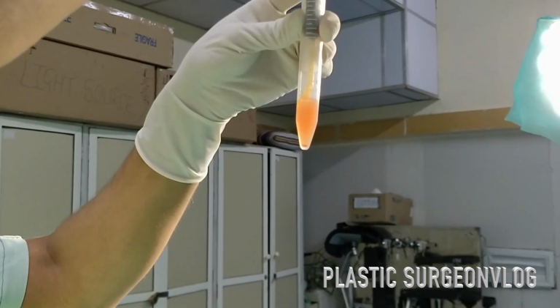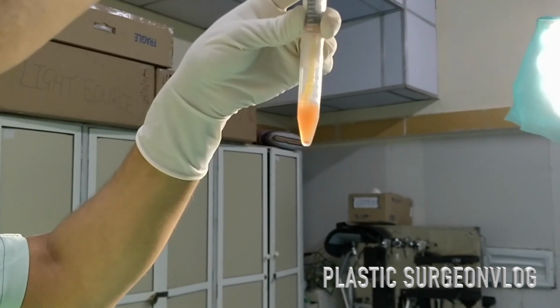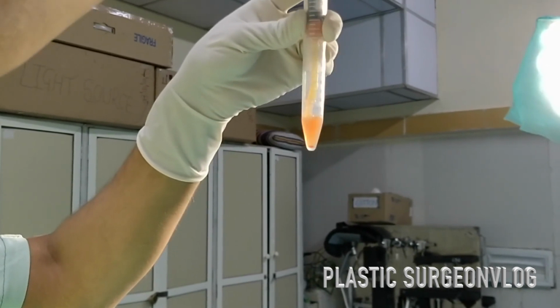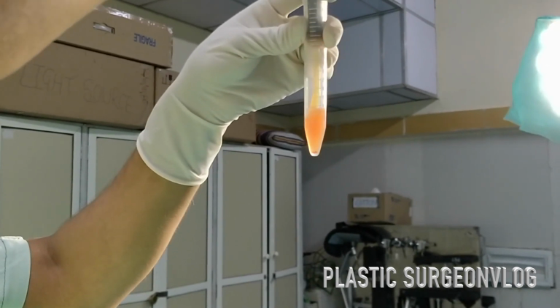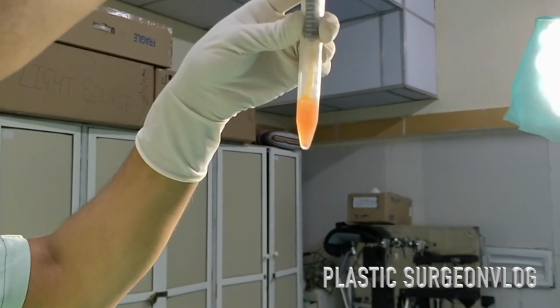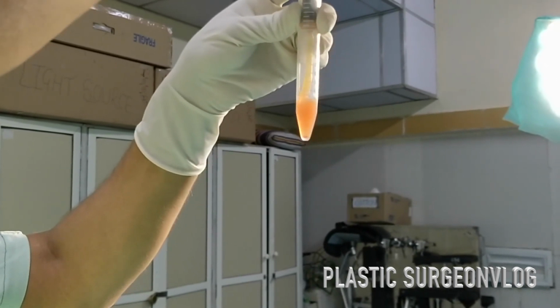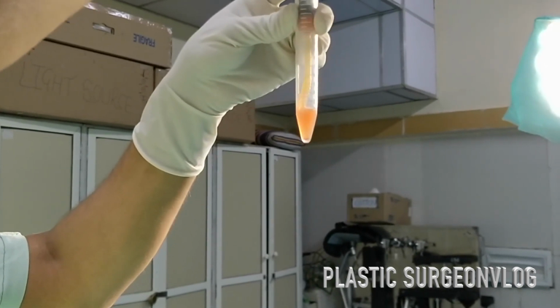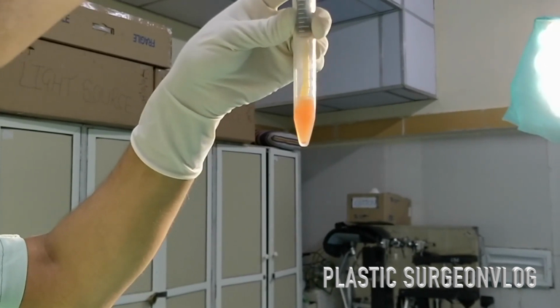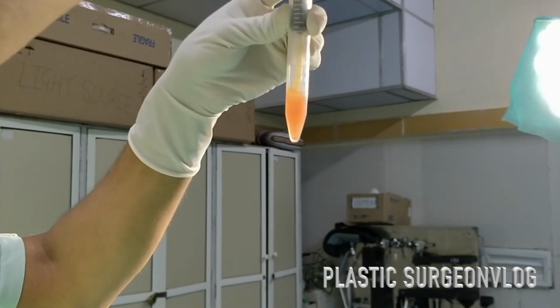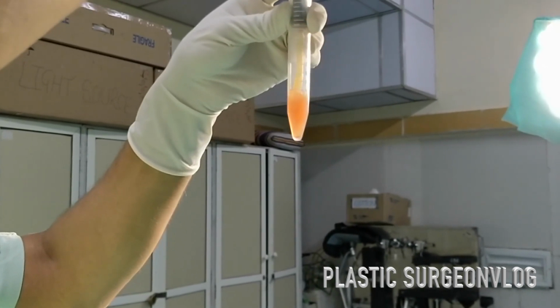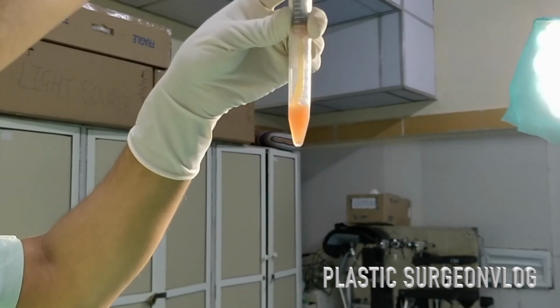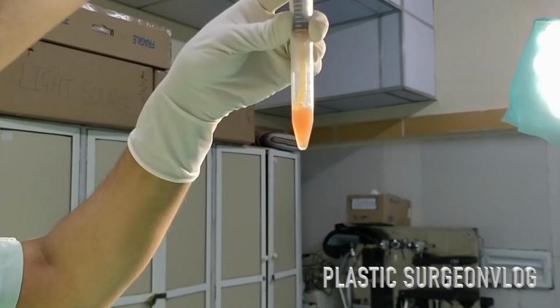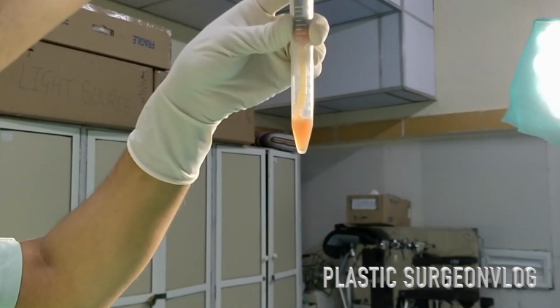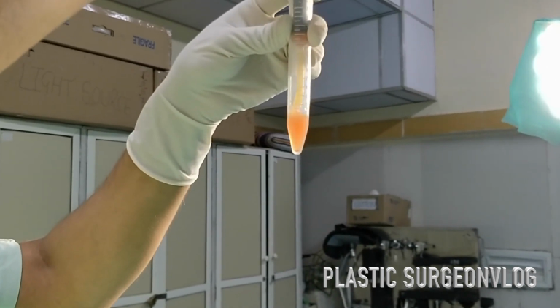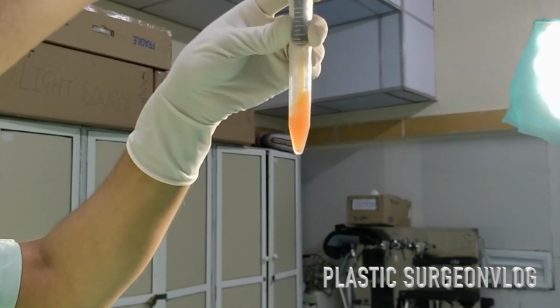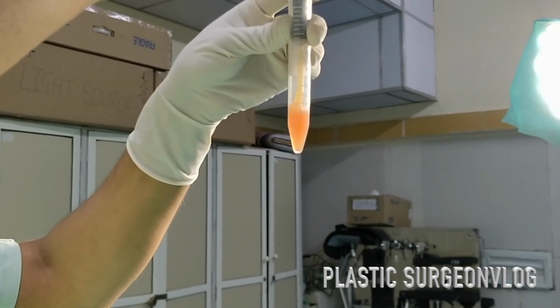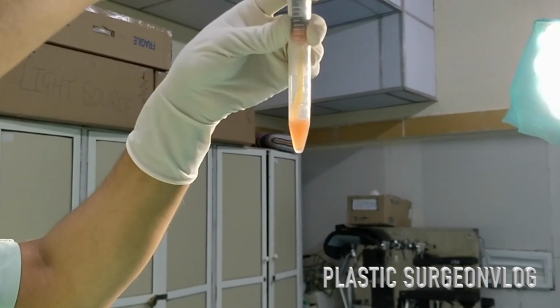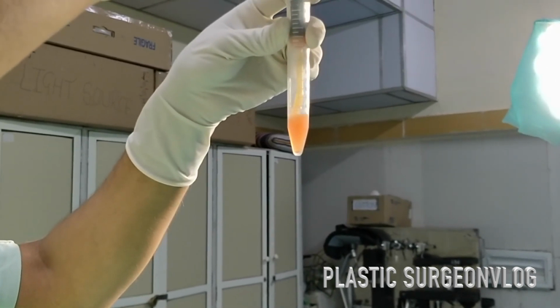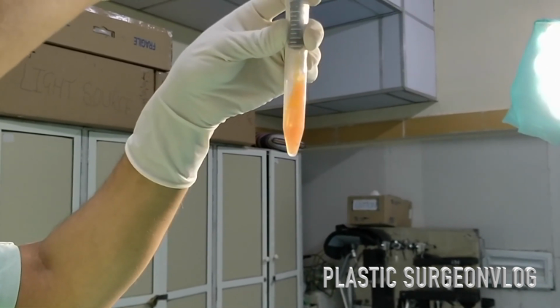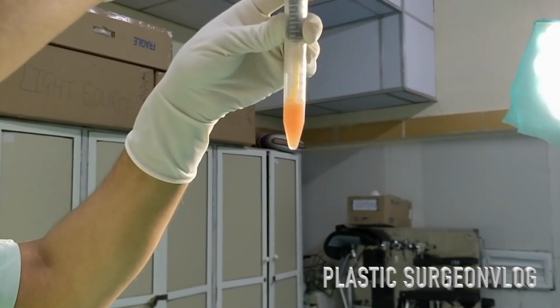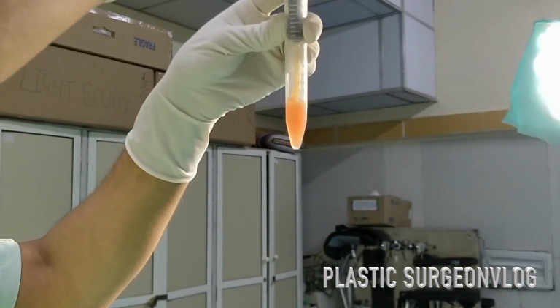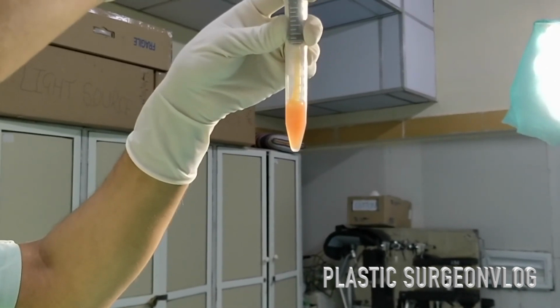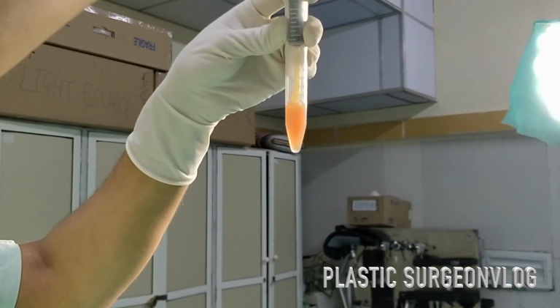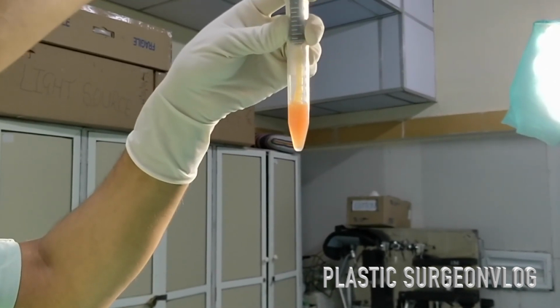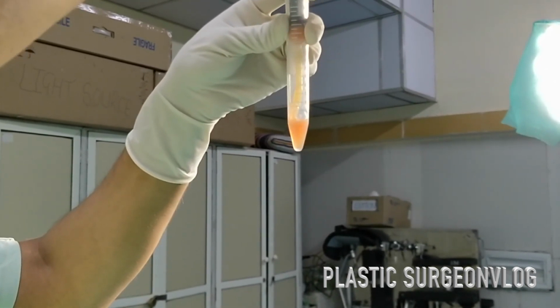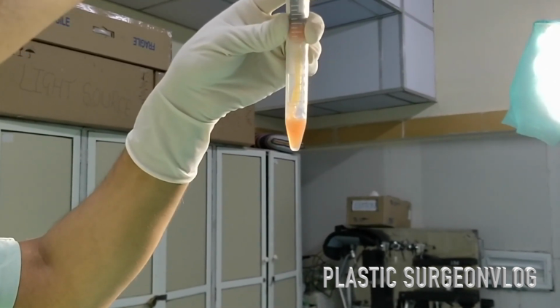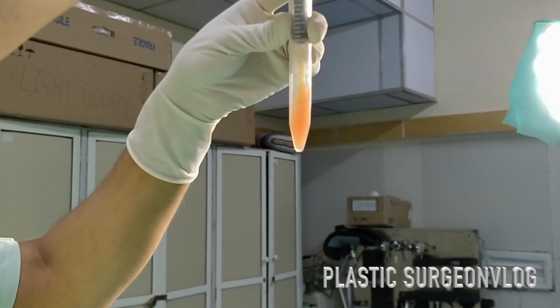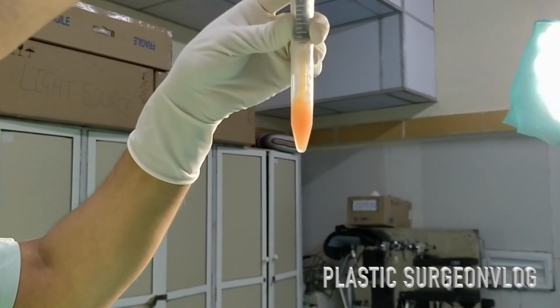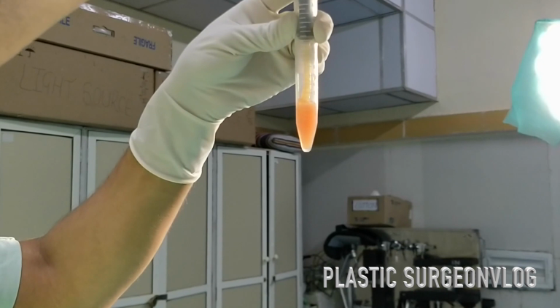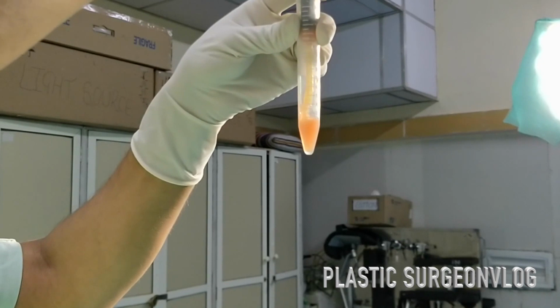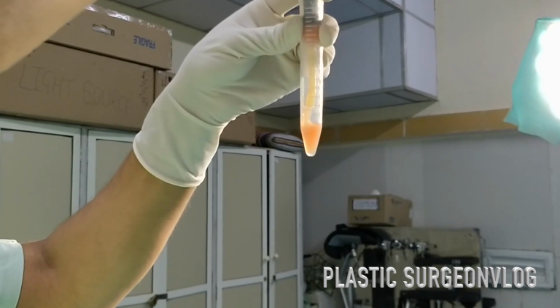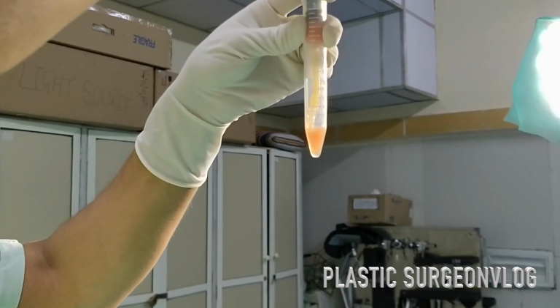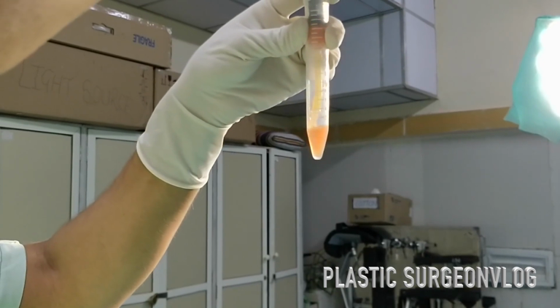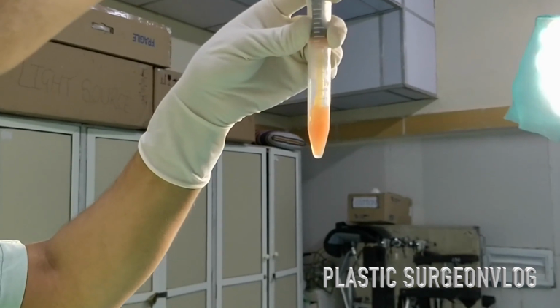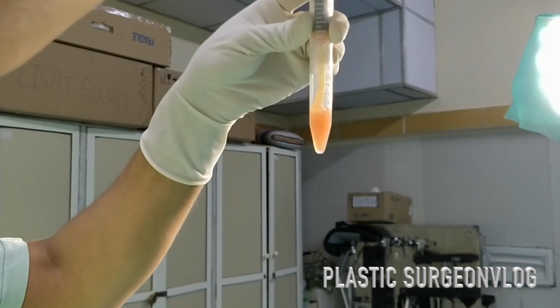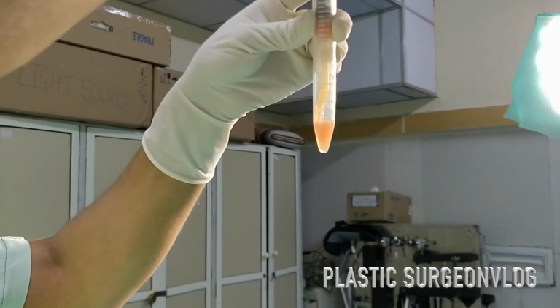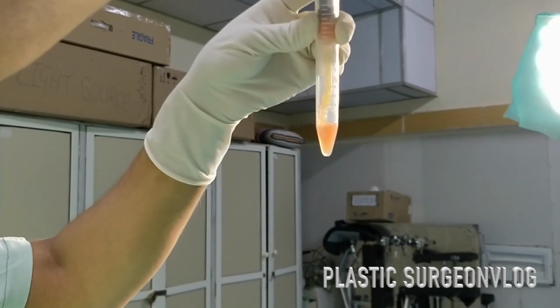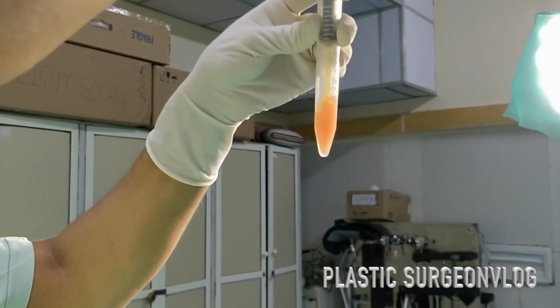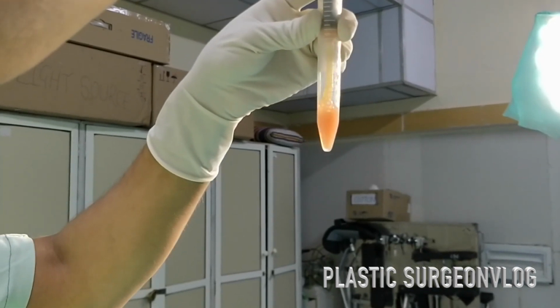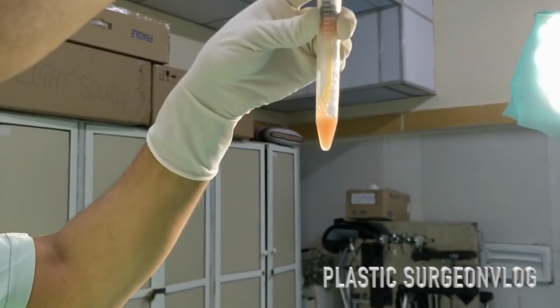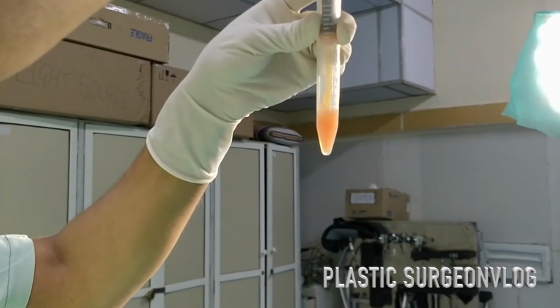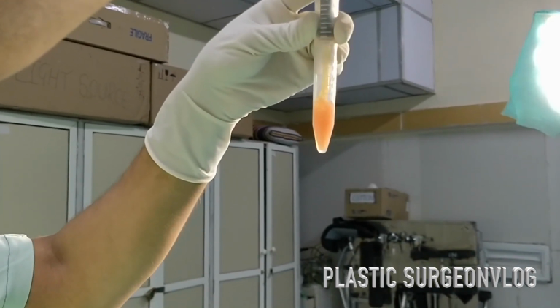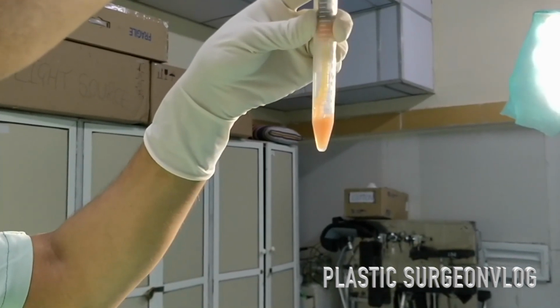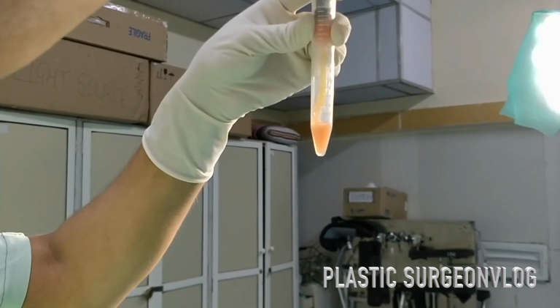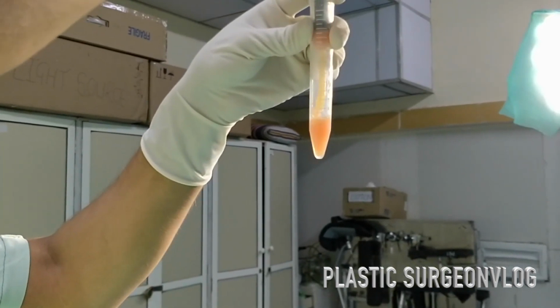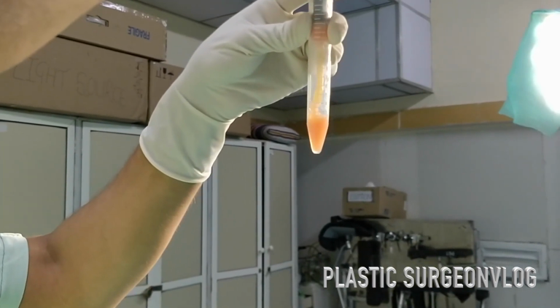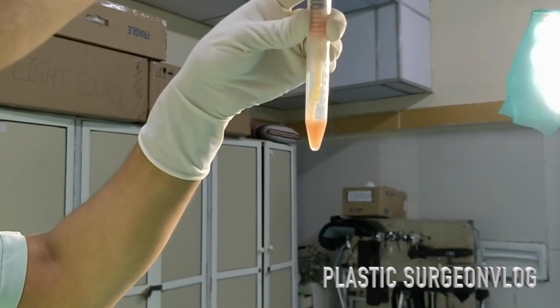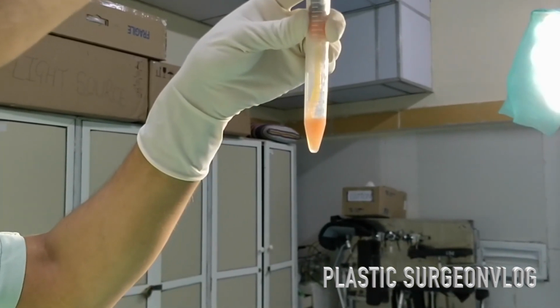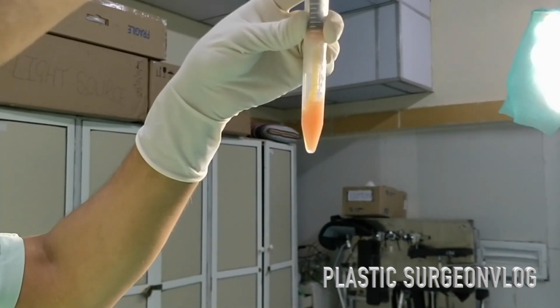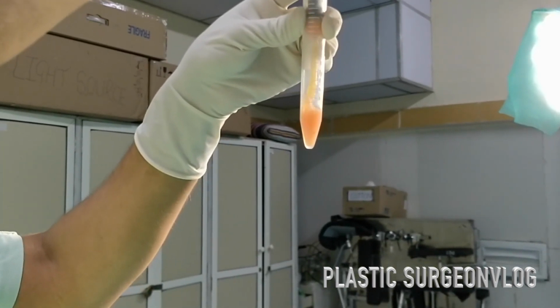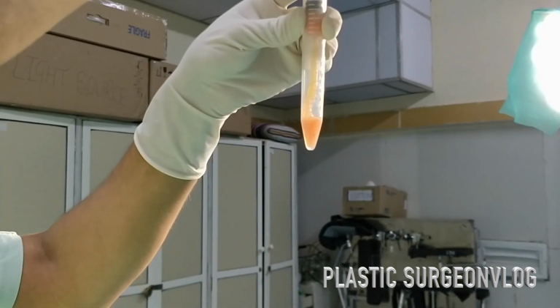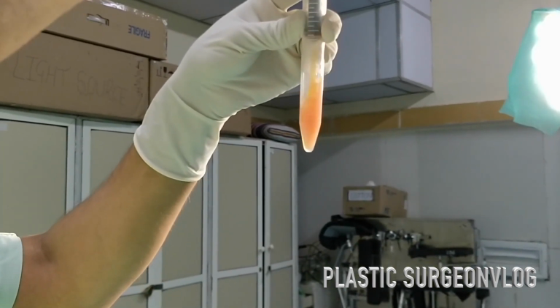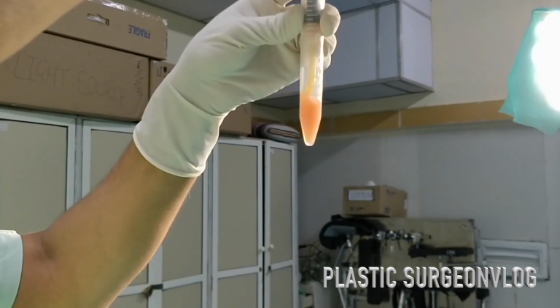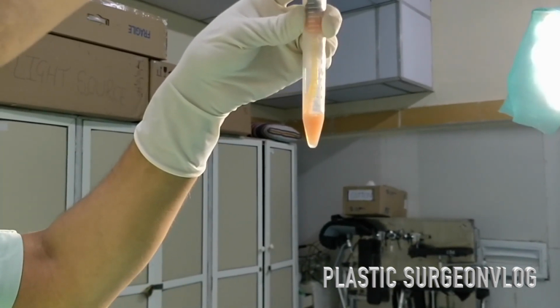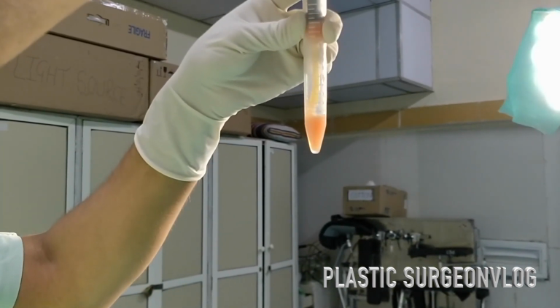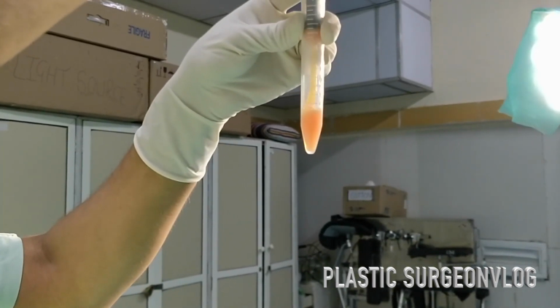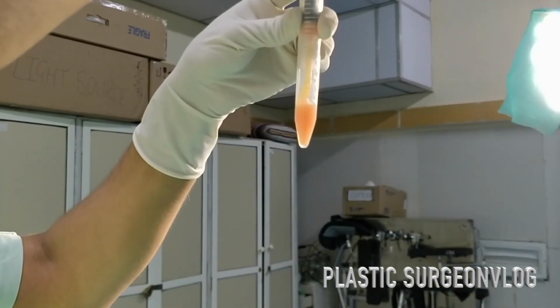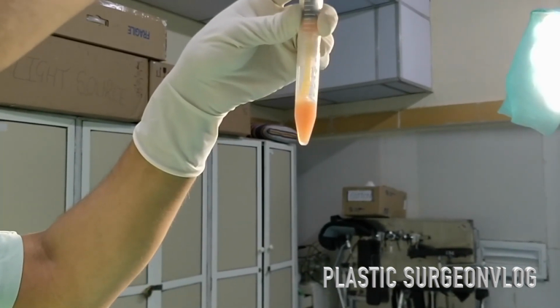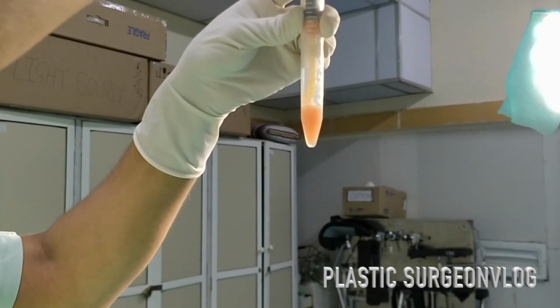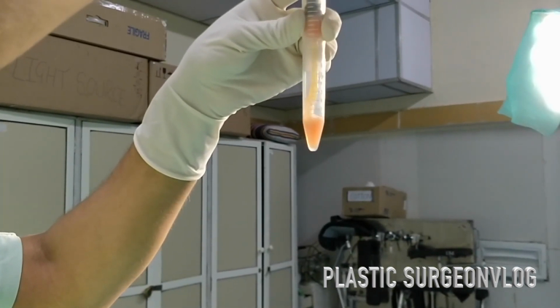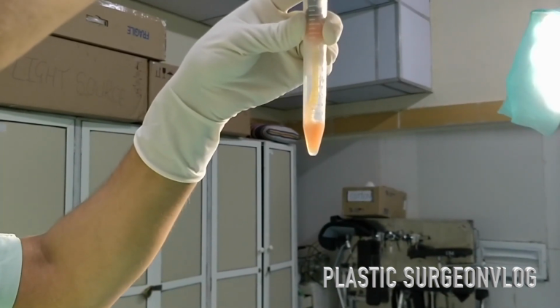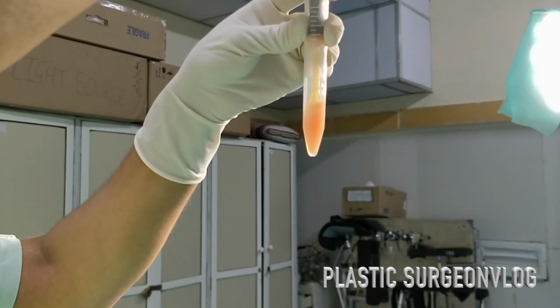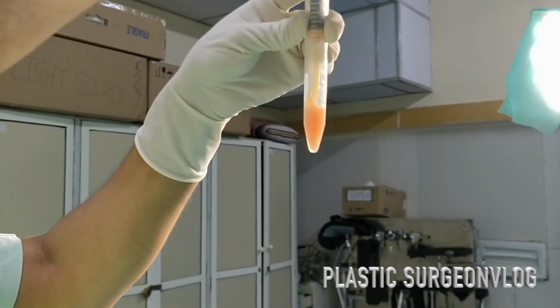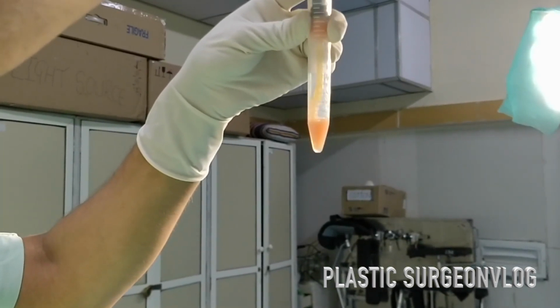Here I am mixing the platelet-rich plasma with the platelet pellet to make the final solution of PRP.